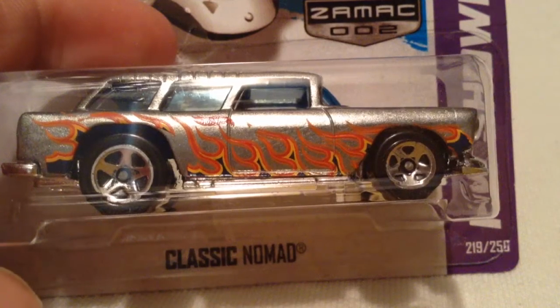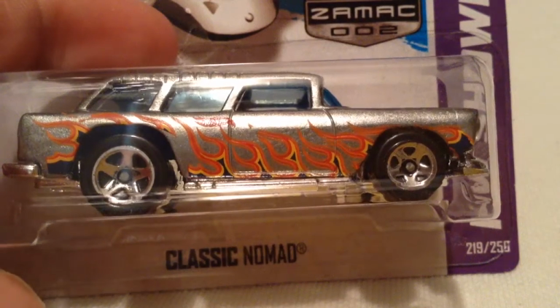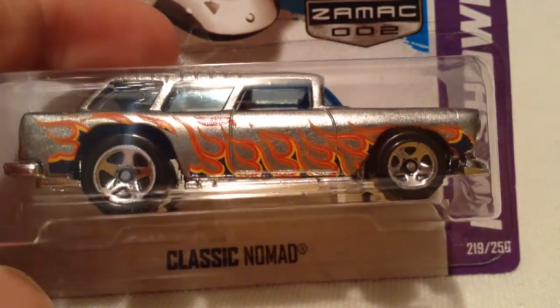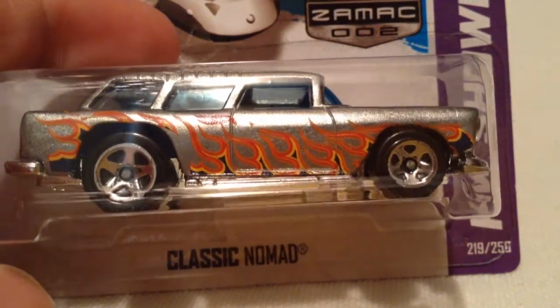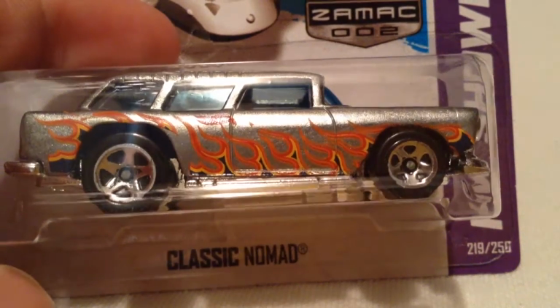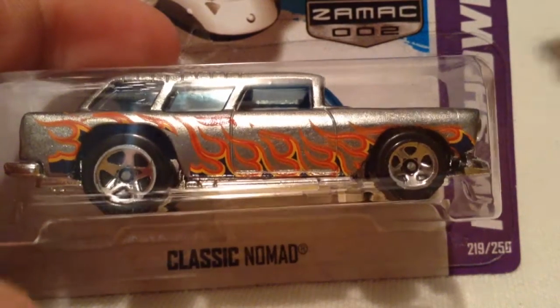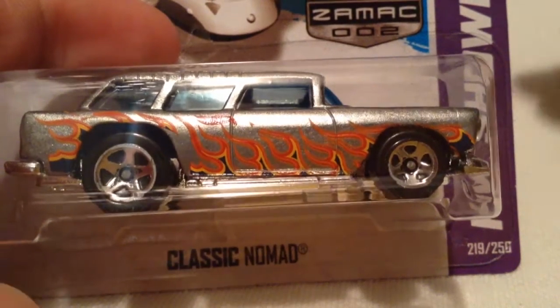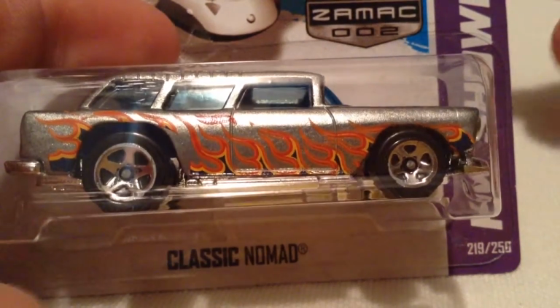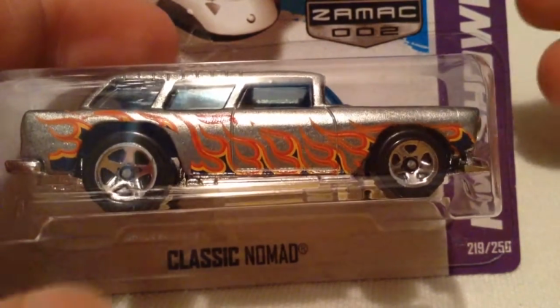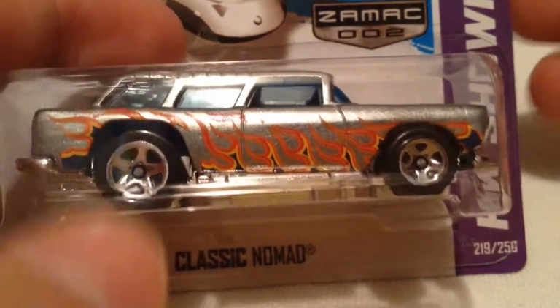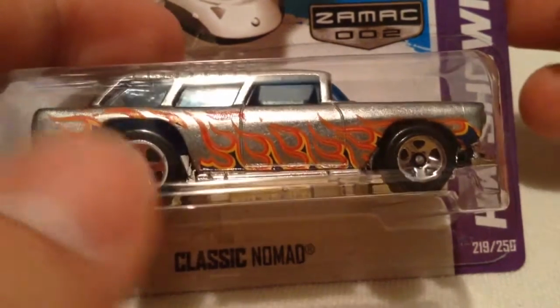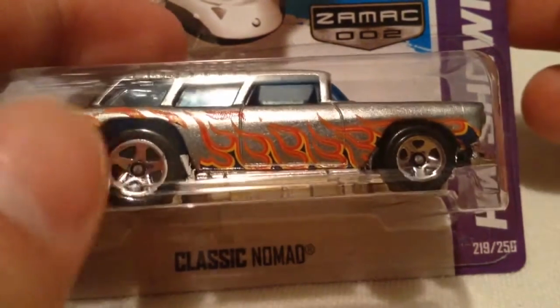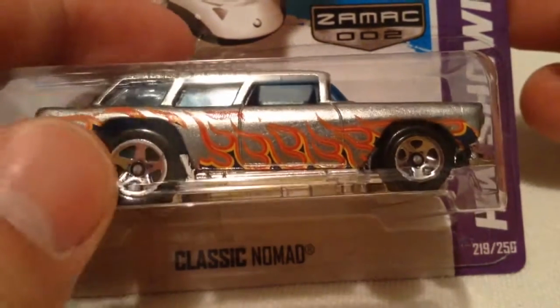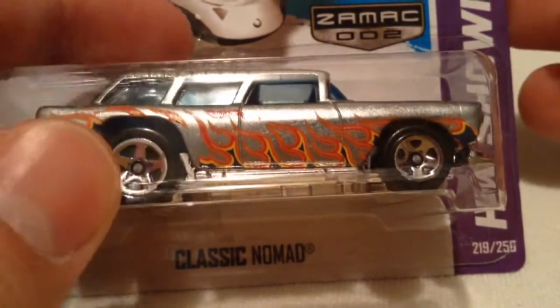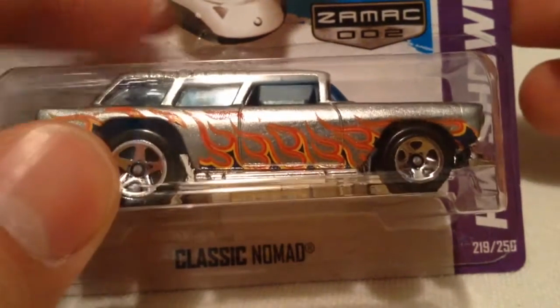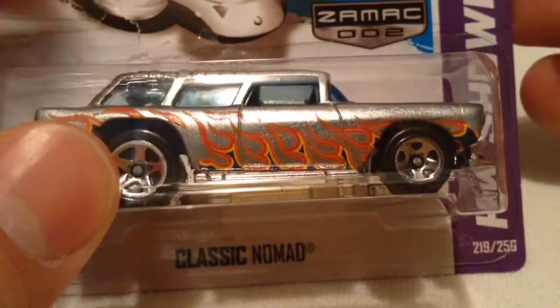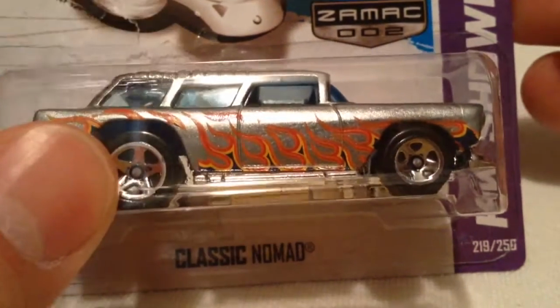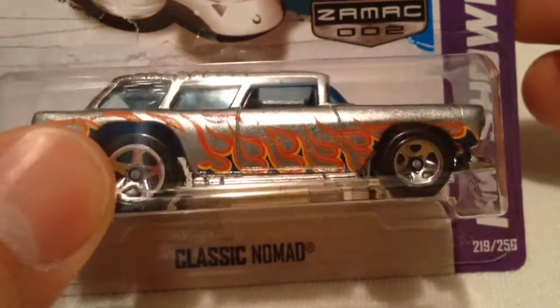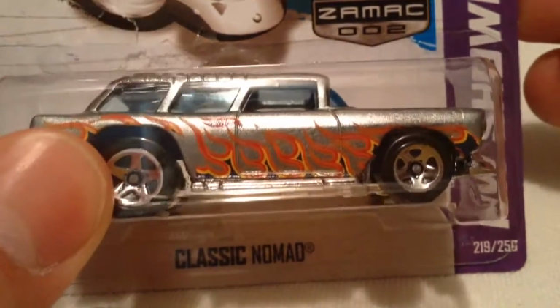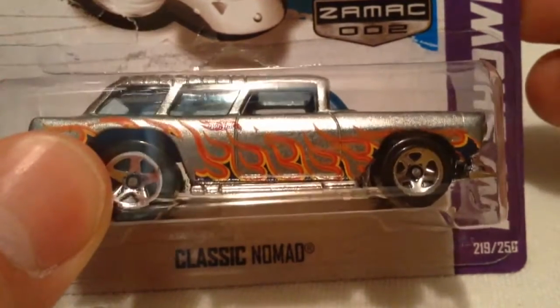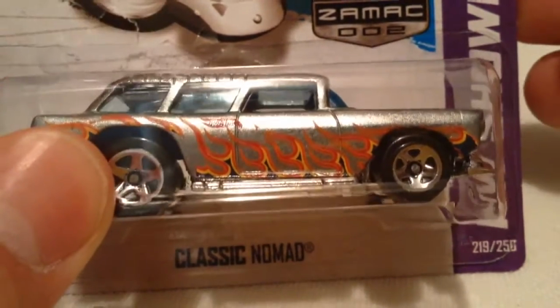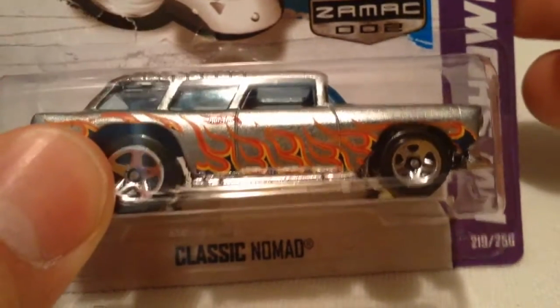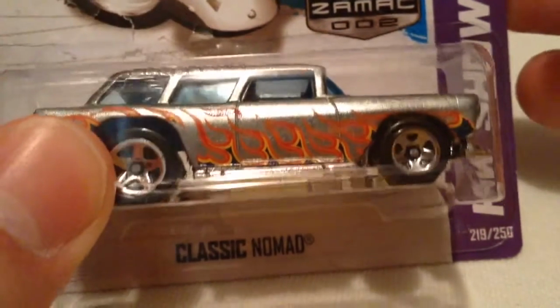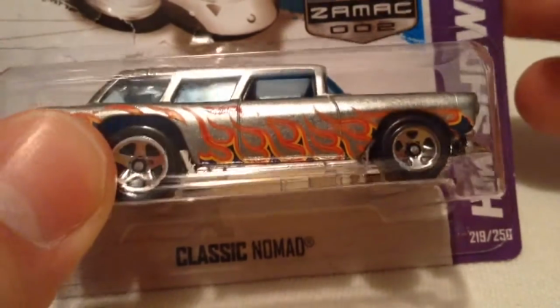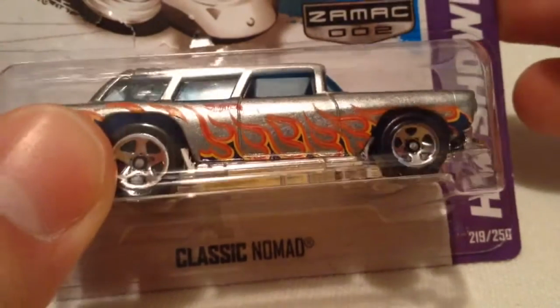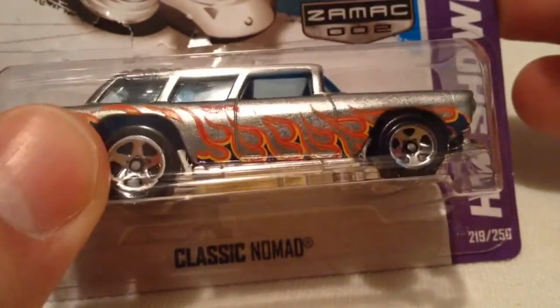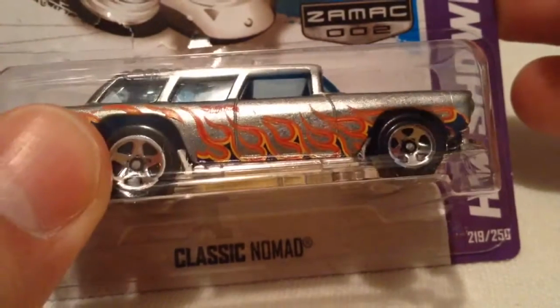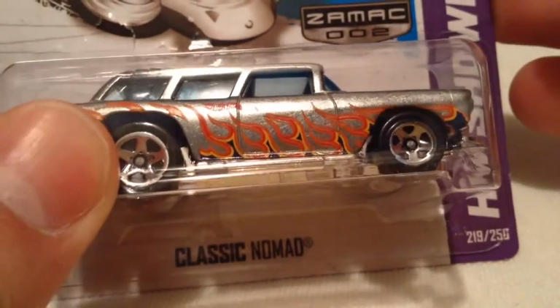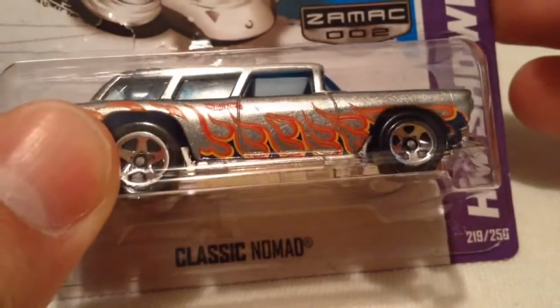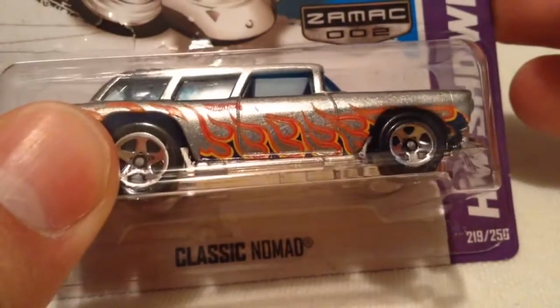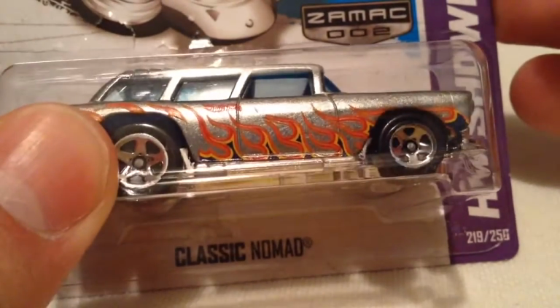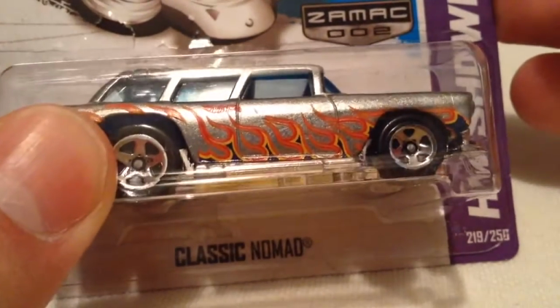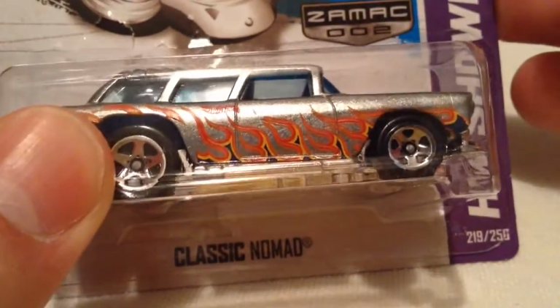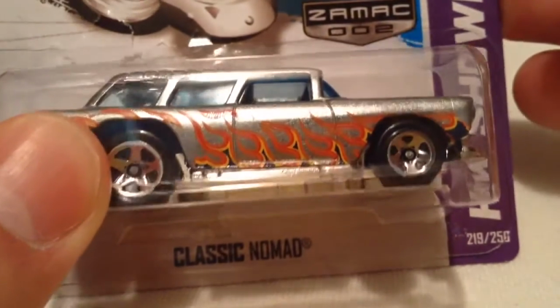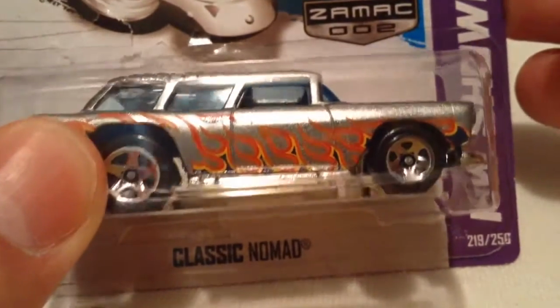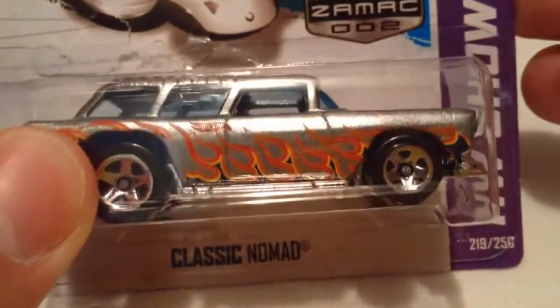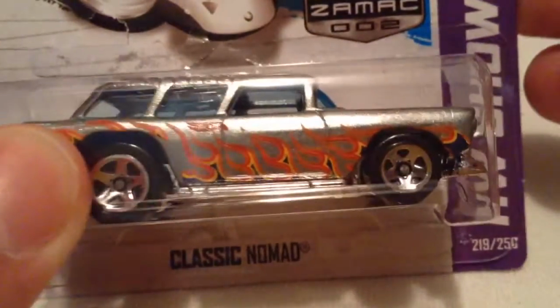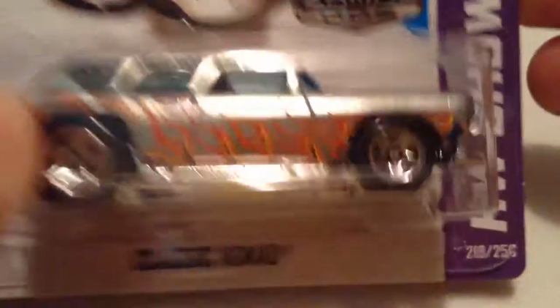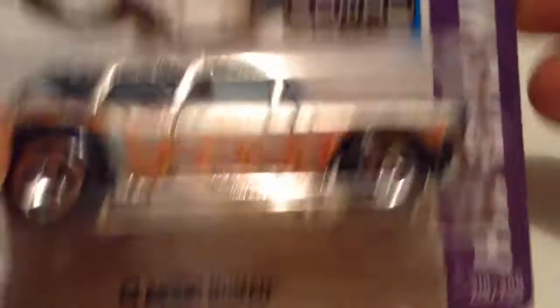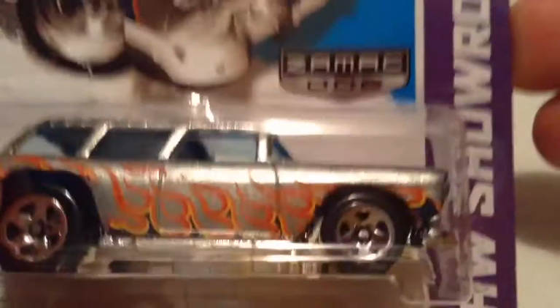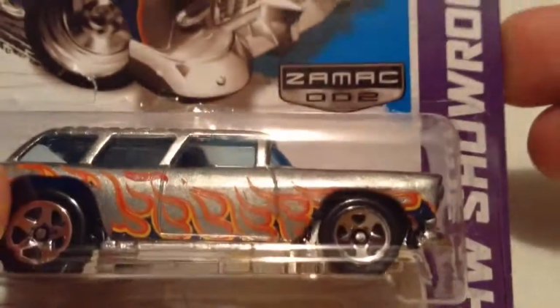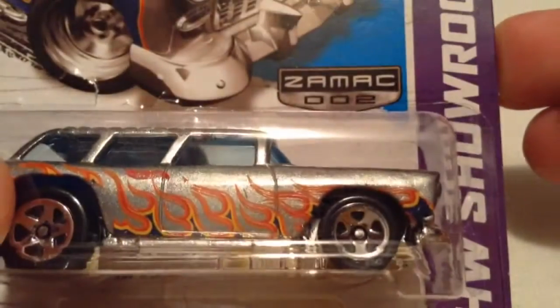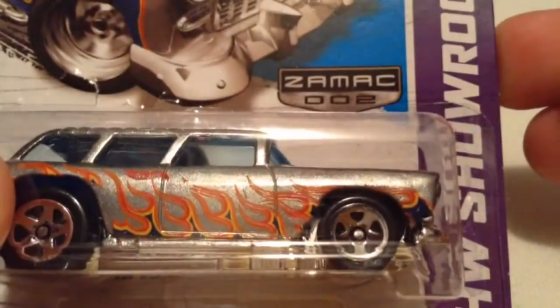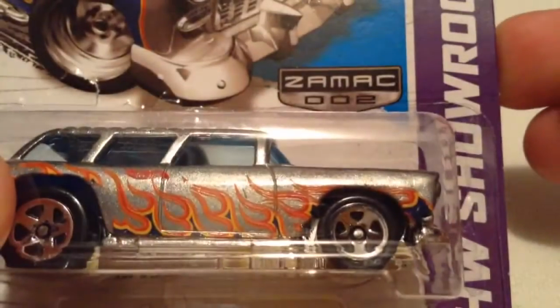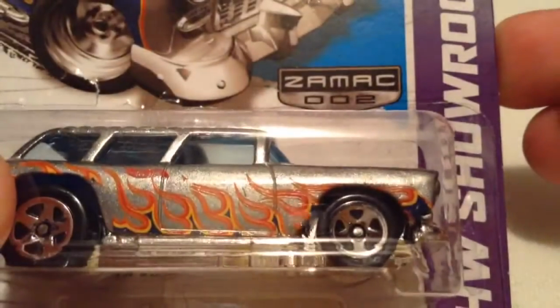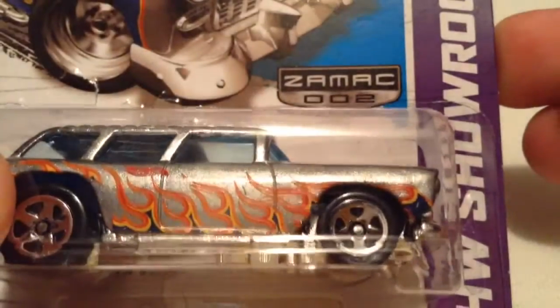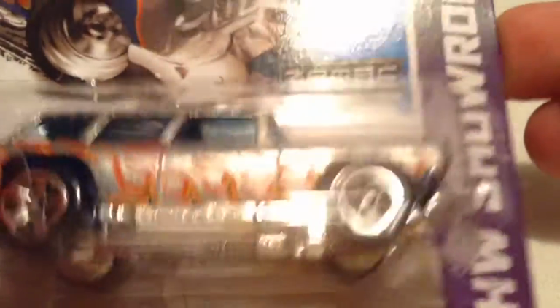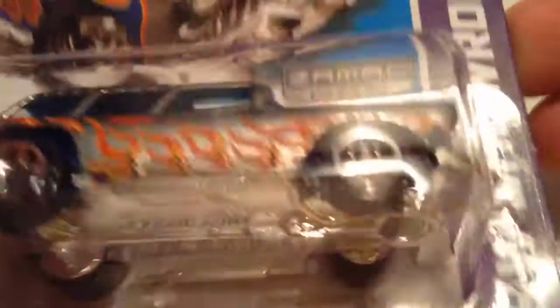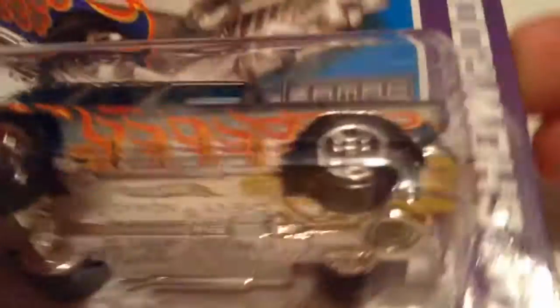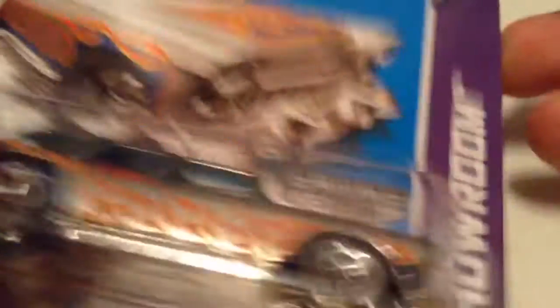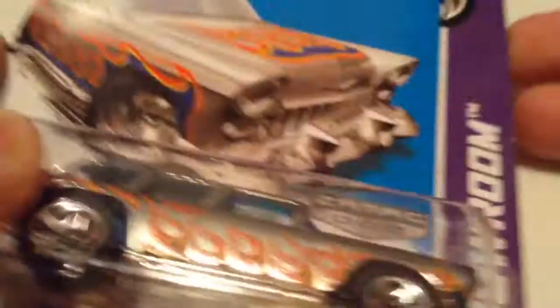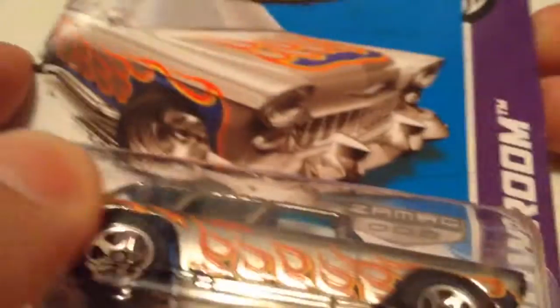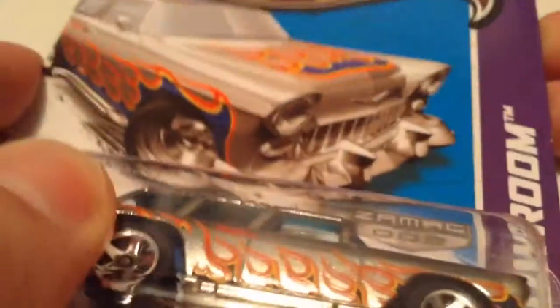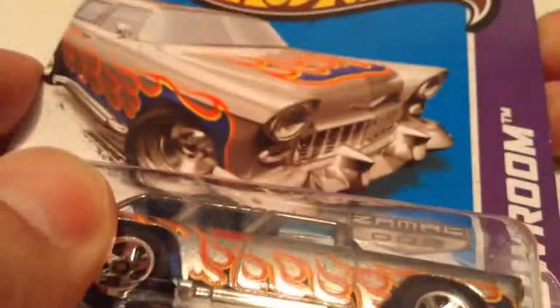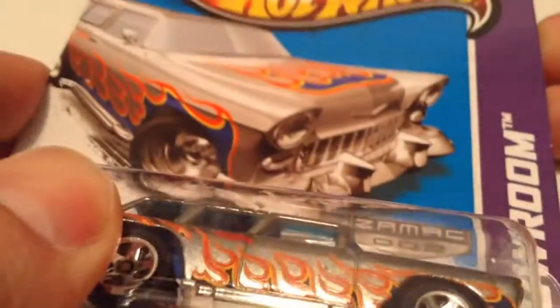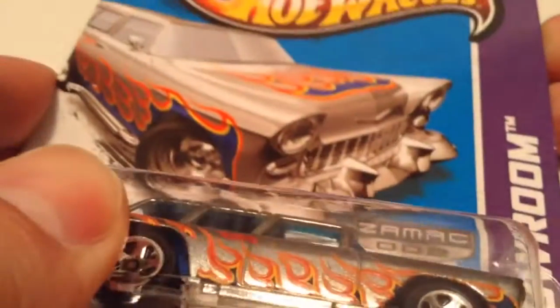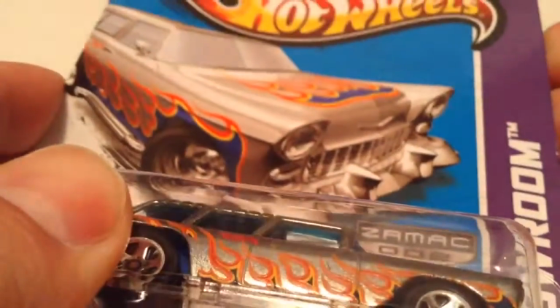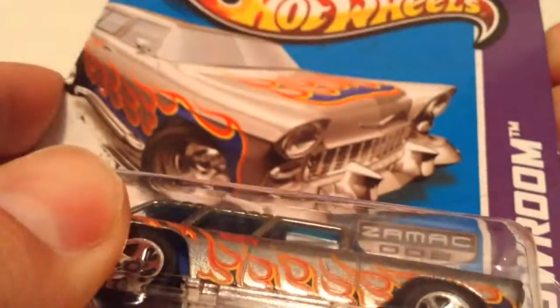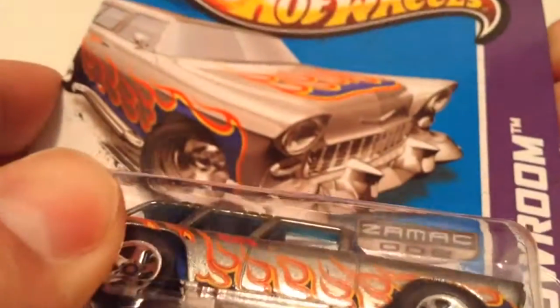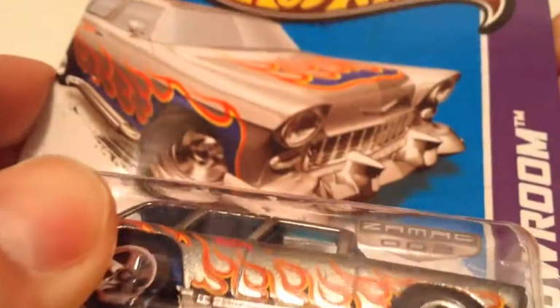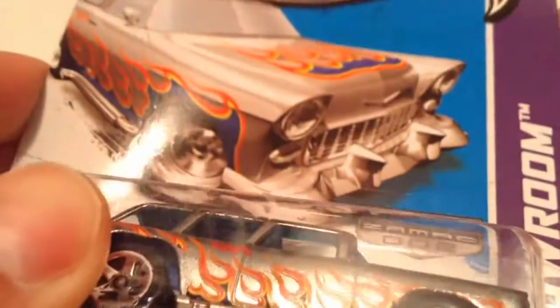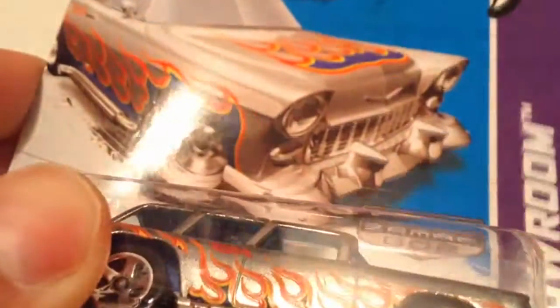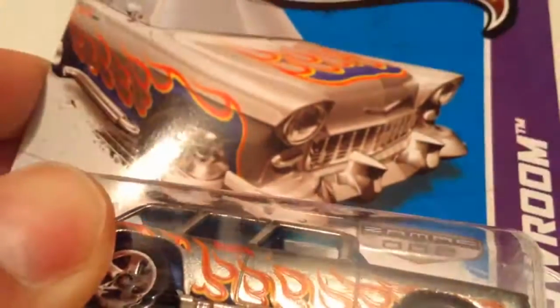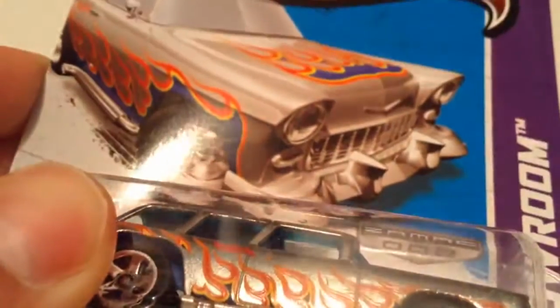Hey YouTube, it's me Julien. Here's the classic Chevy Nomad, CMC number 2 for 2013, Walmart exclusive.